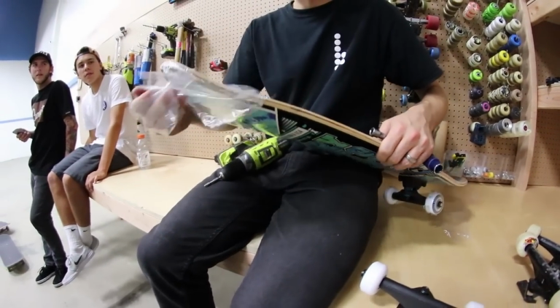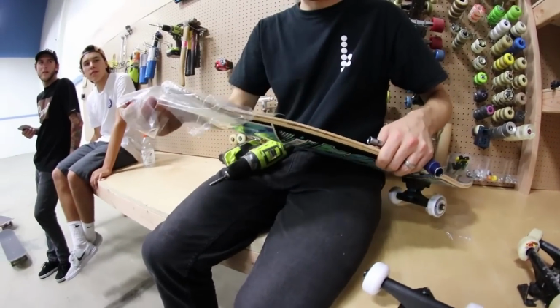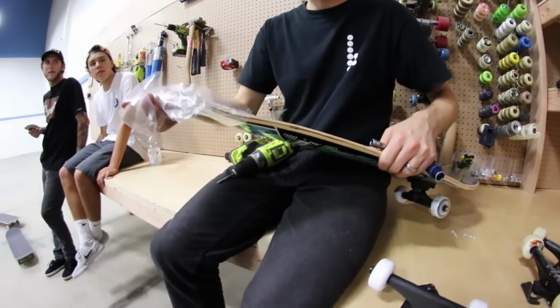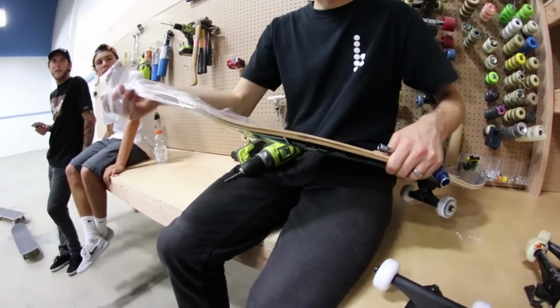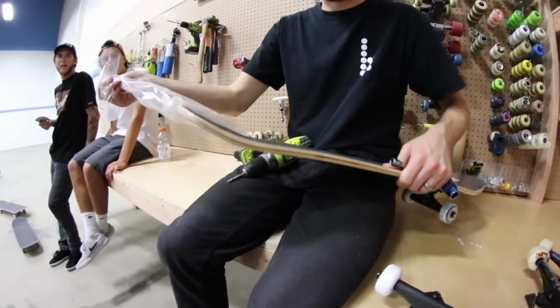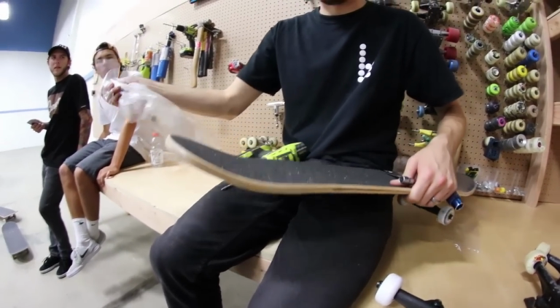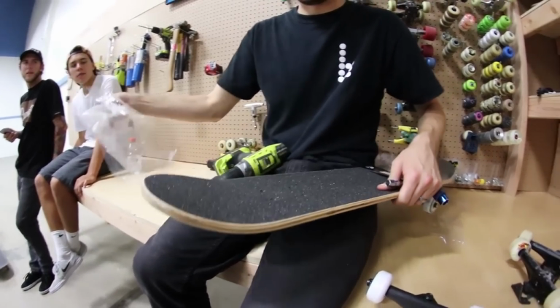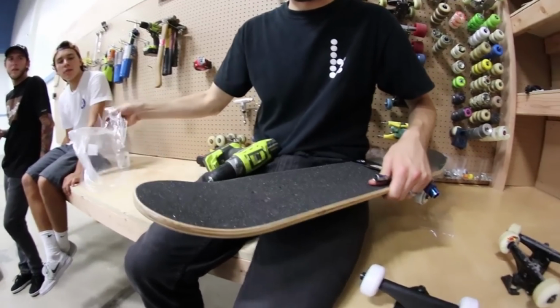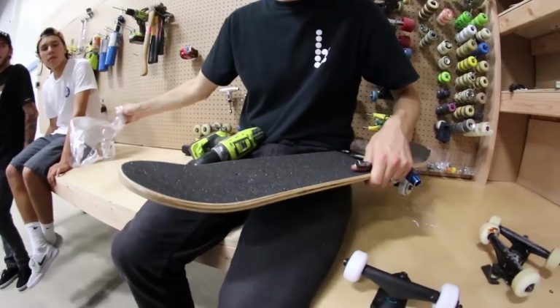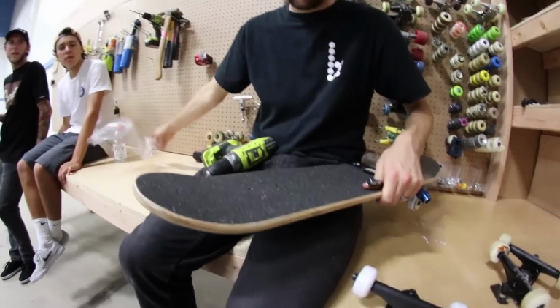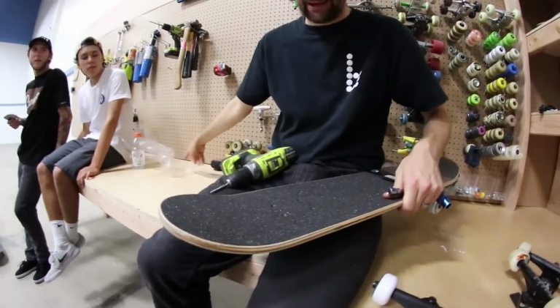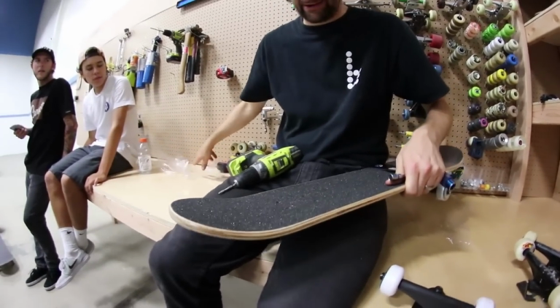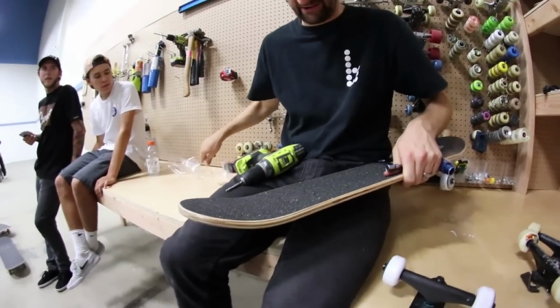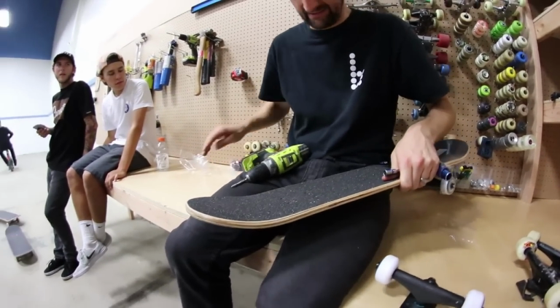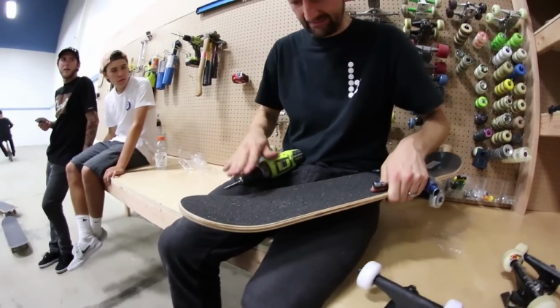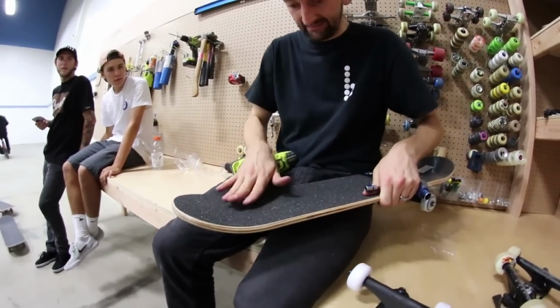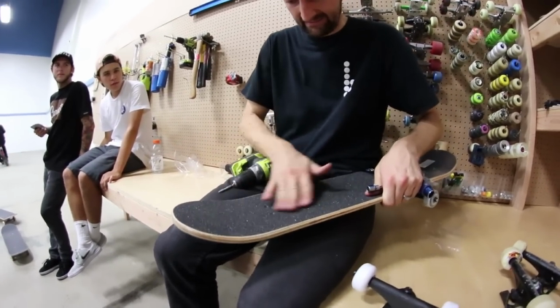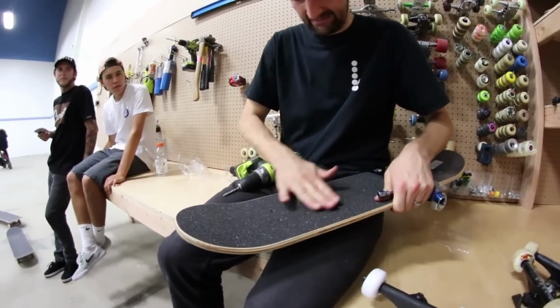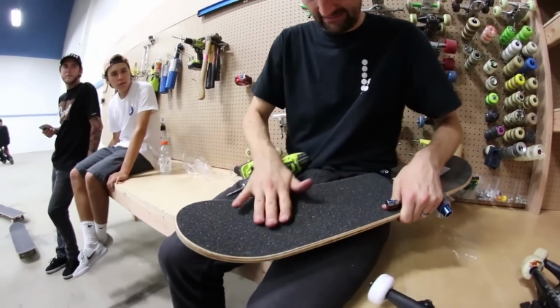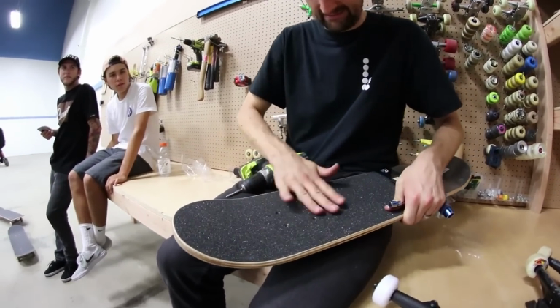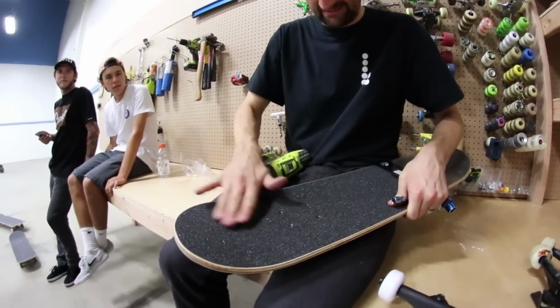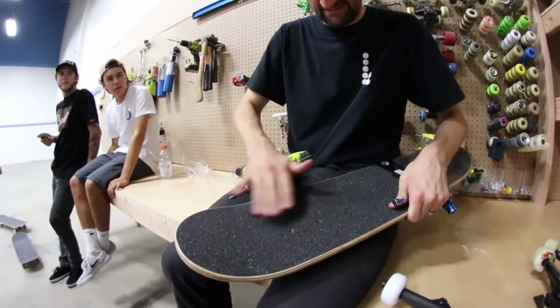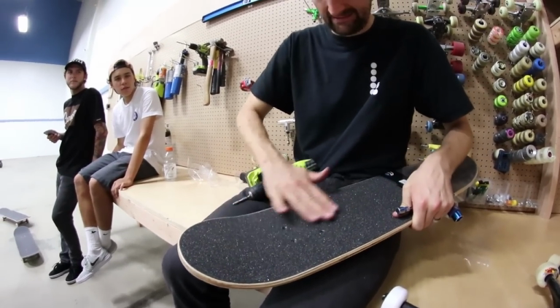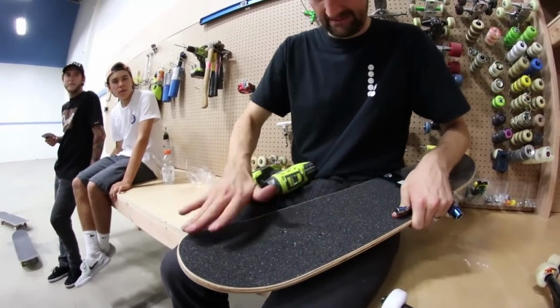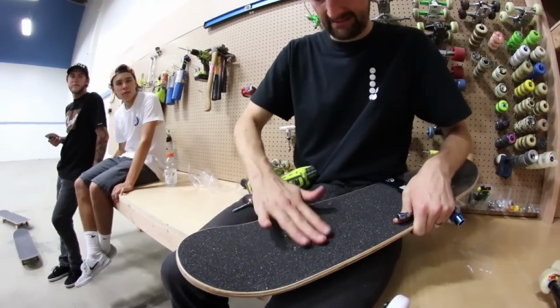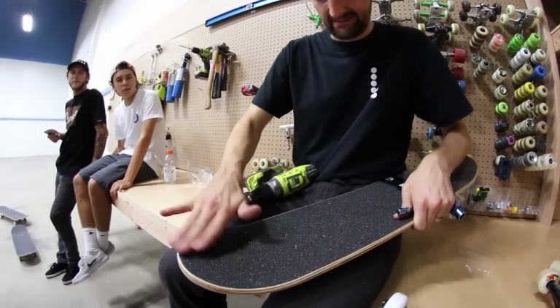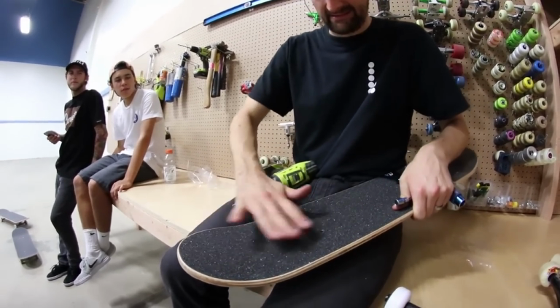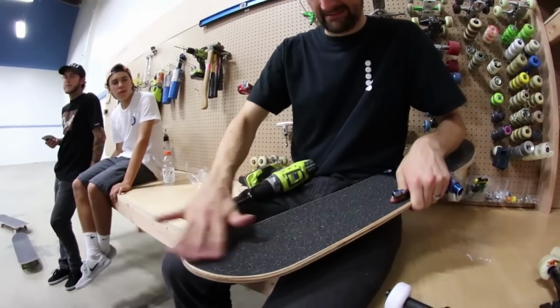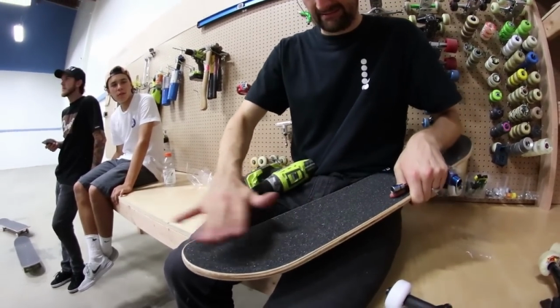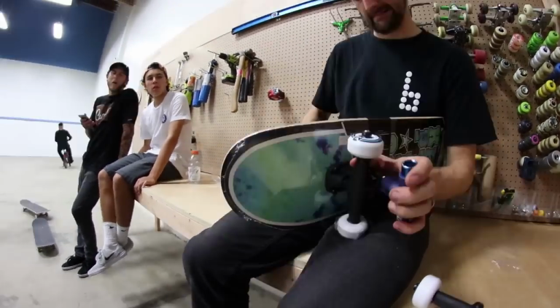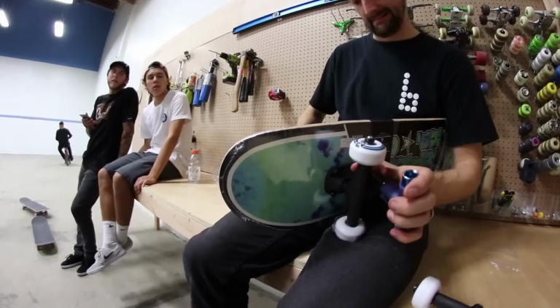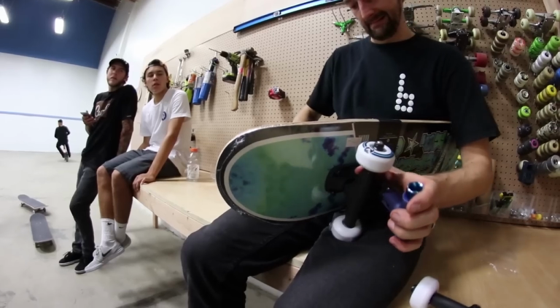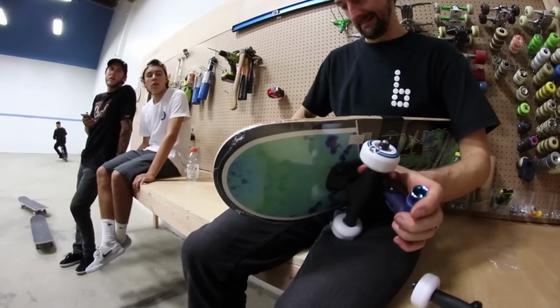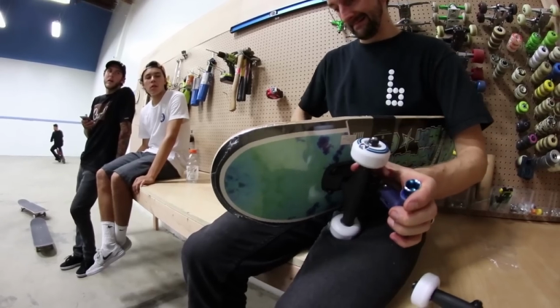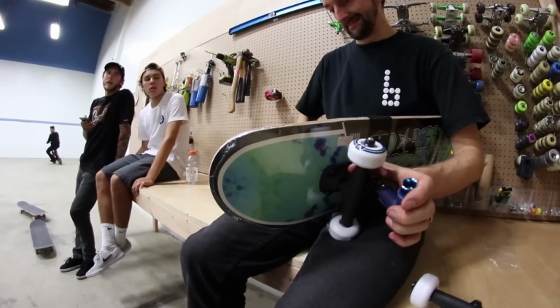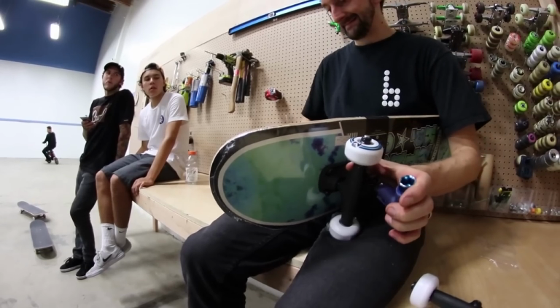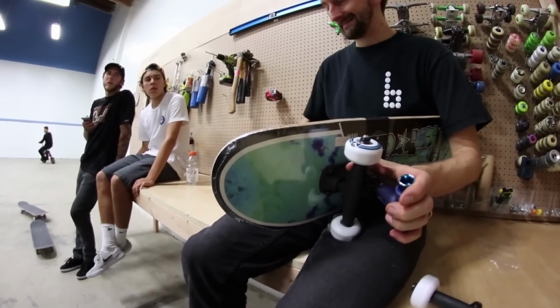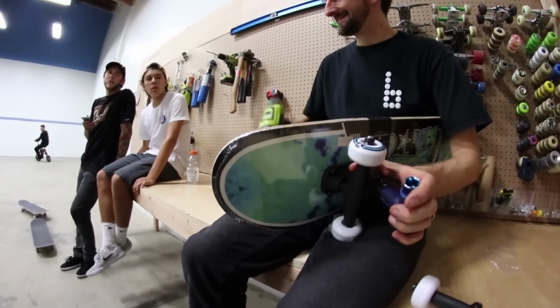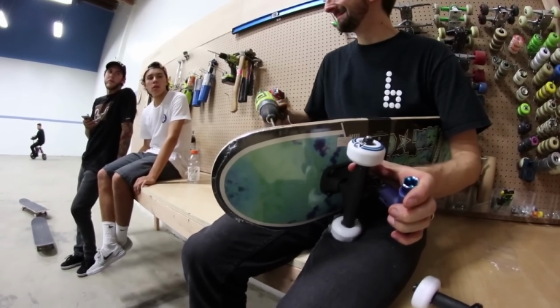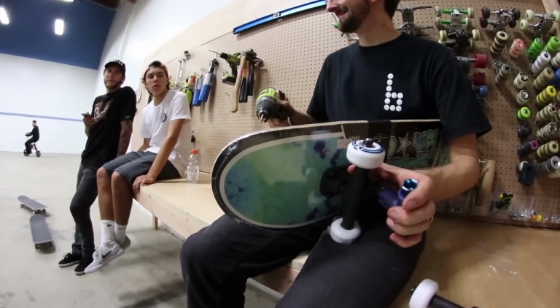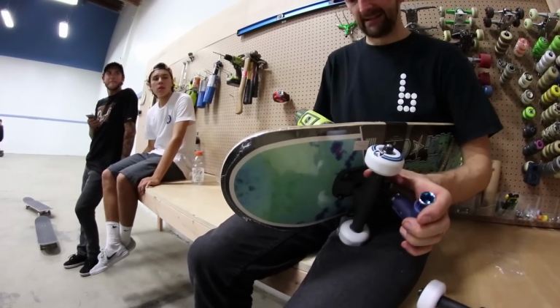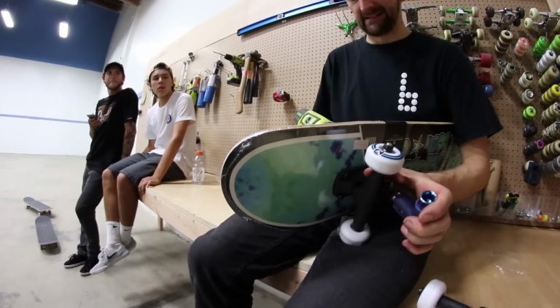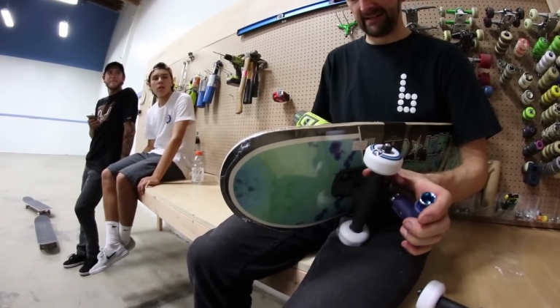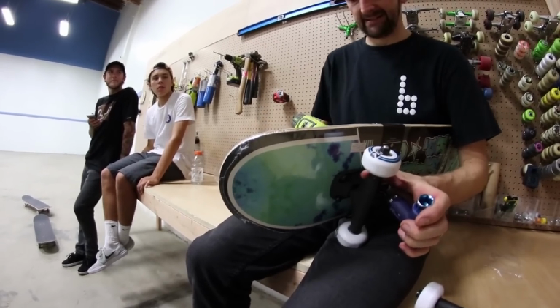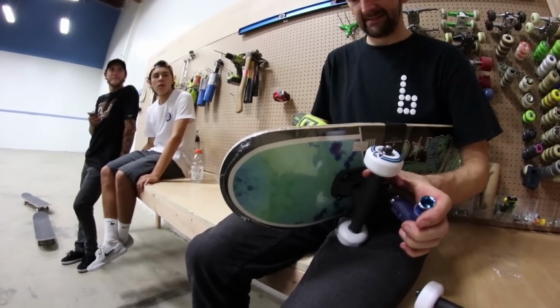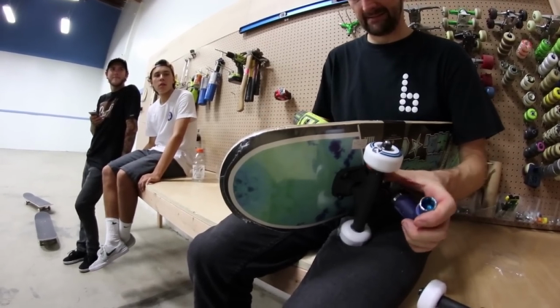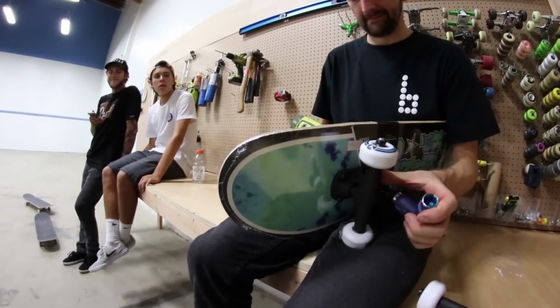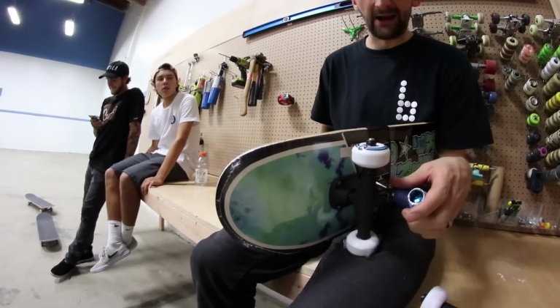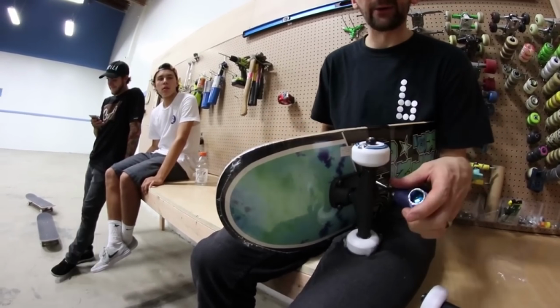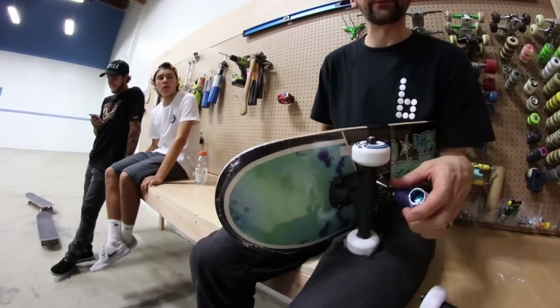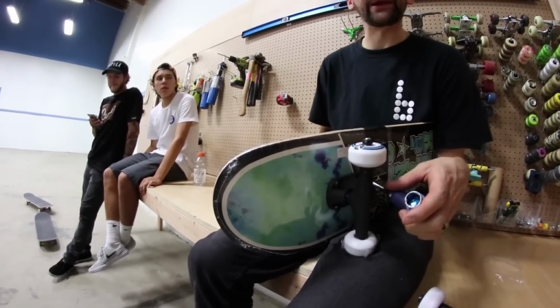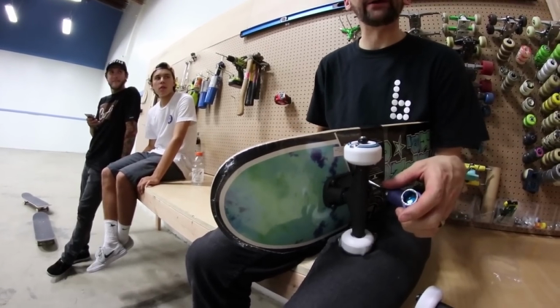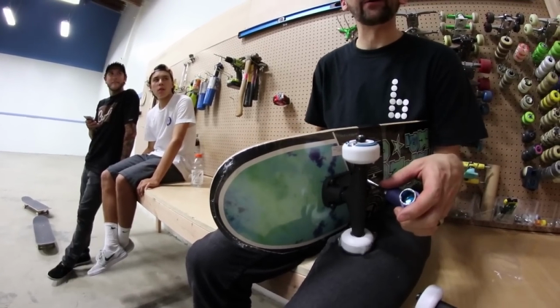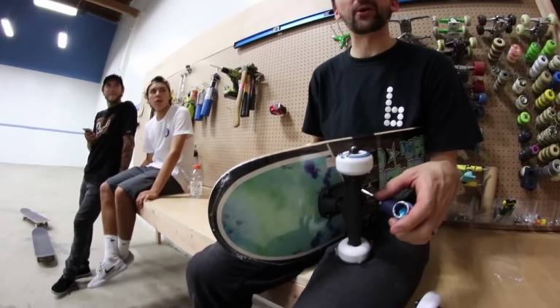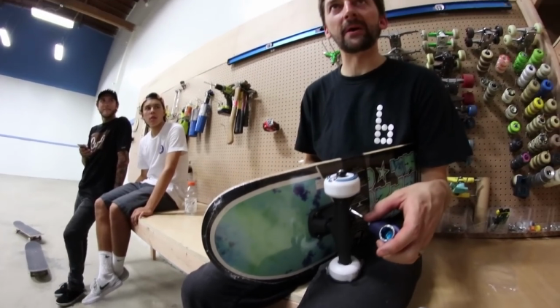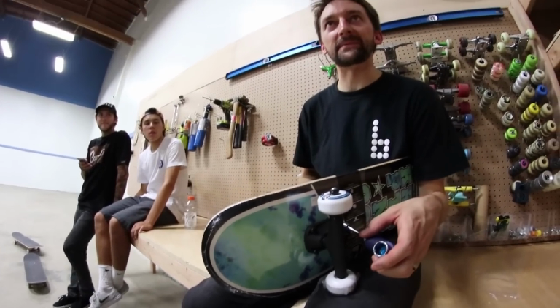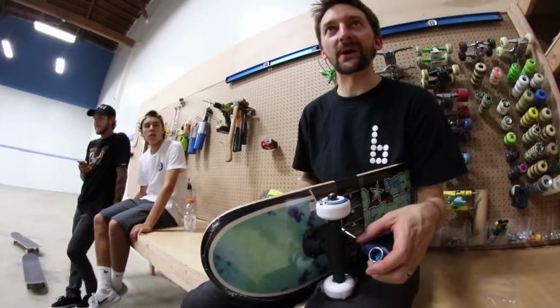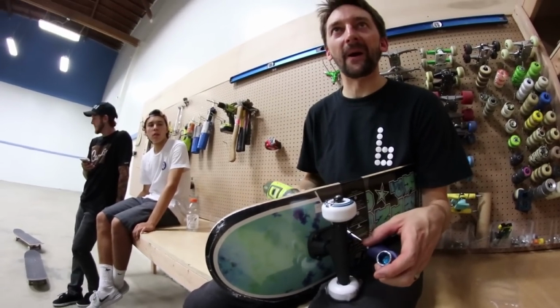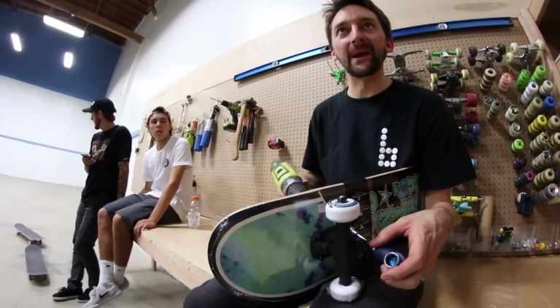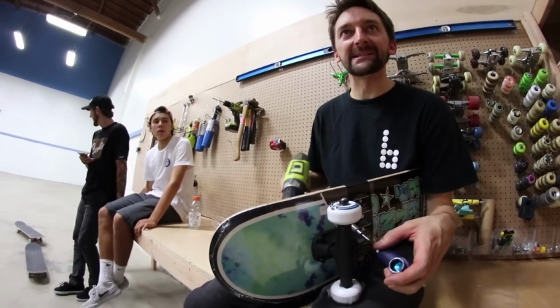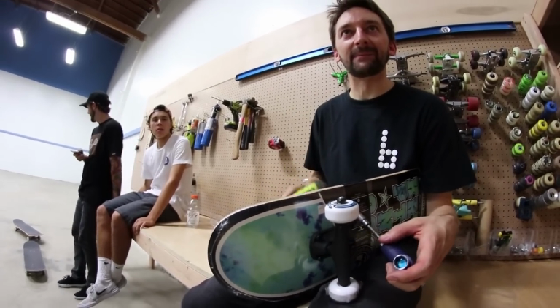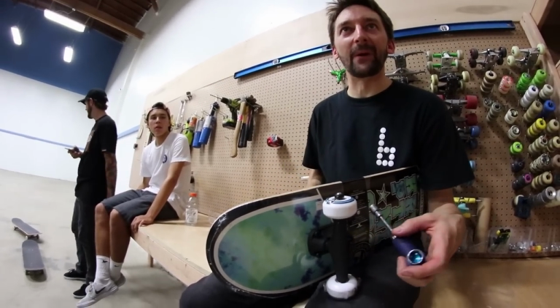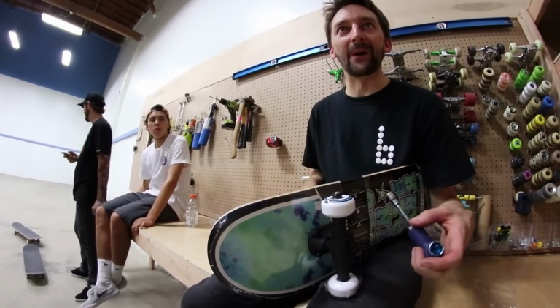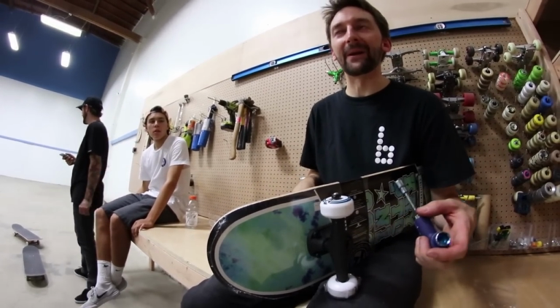Gabe said that you're a hater. Gabe said that I'm a hater. Why does it look like a real? Because it is — a real Kryptonics board.